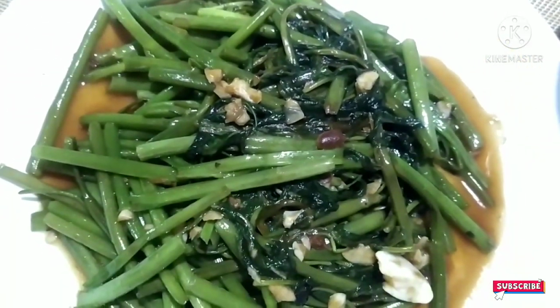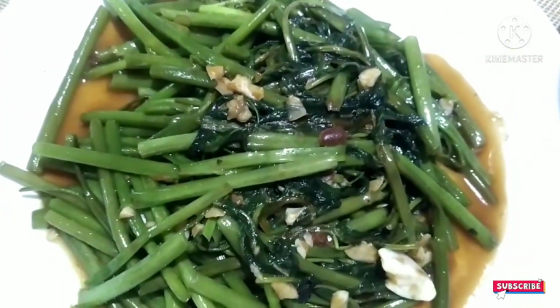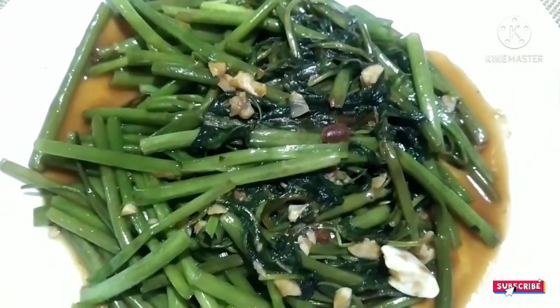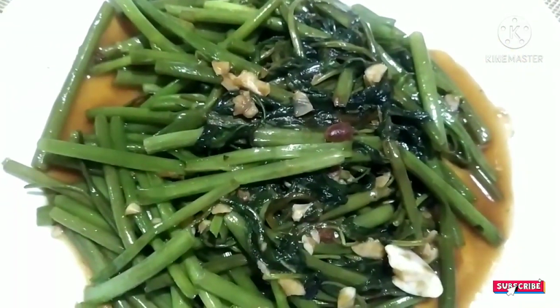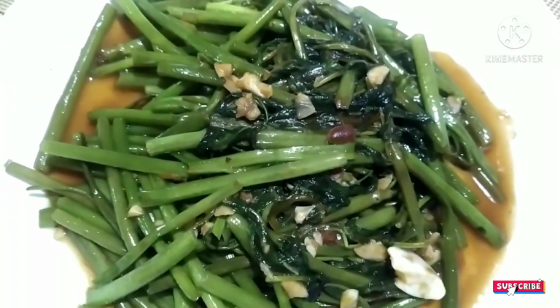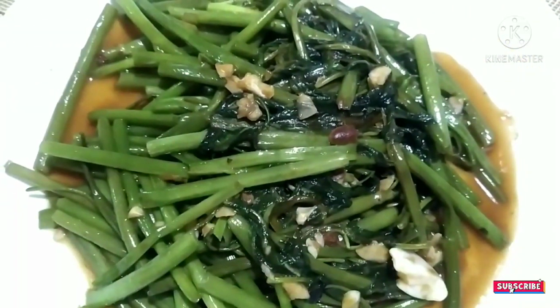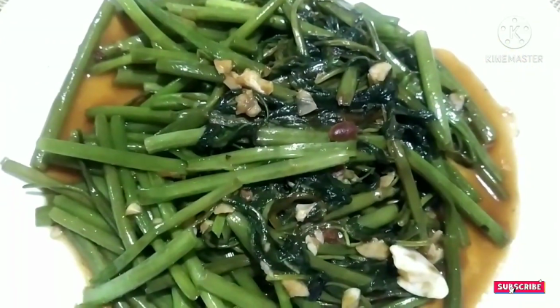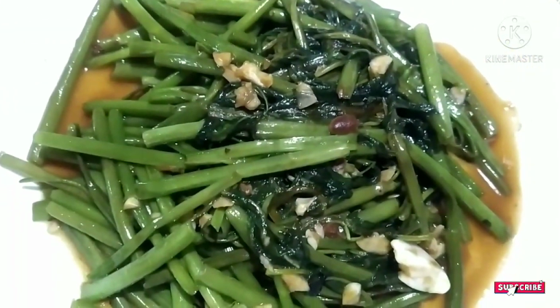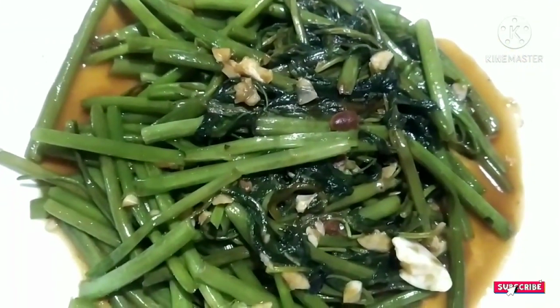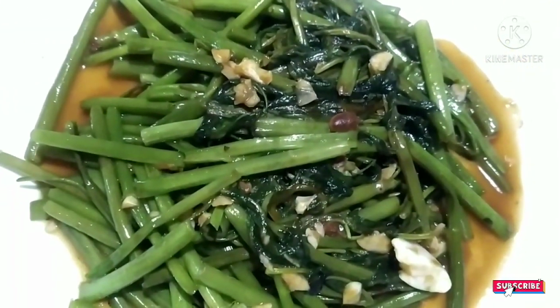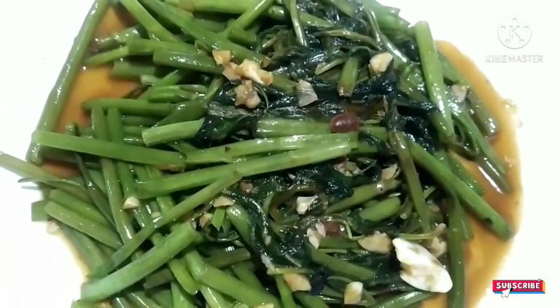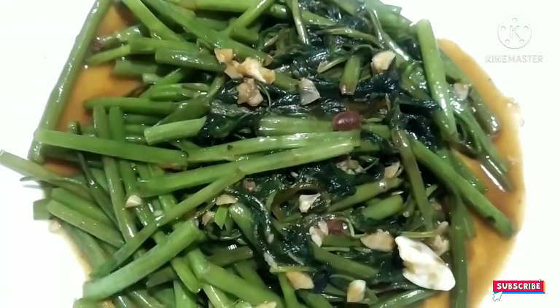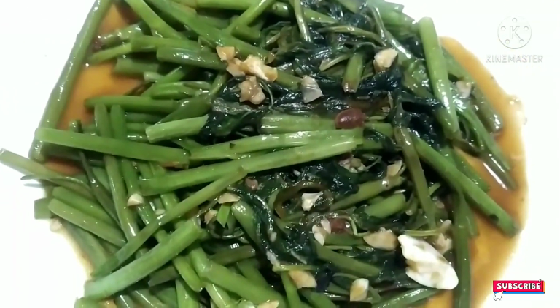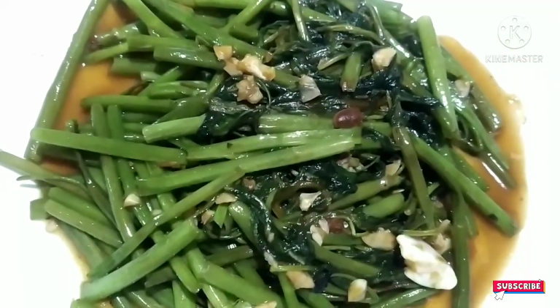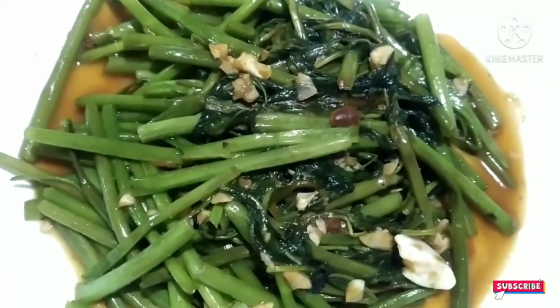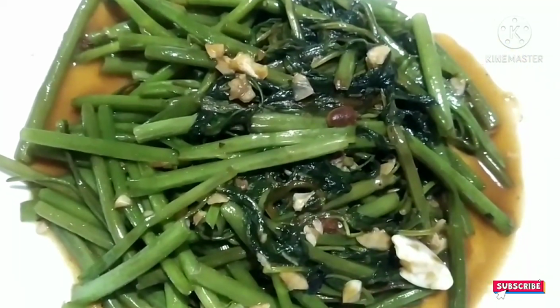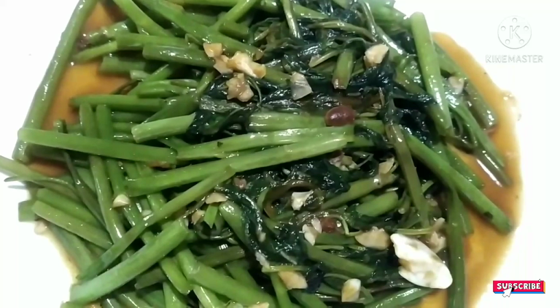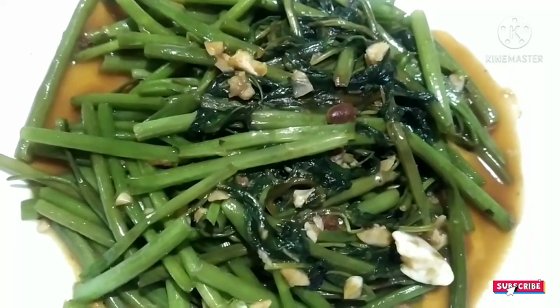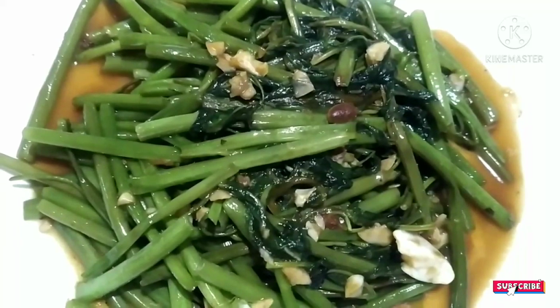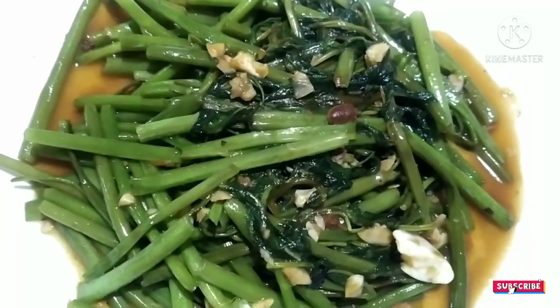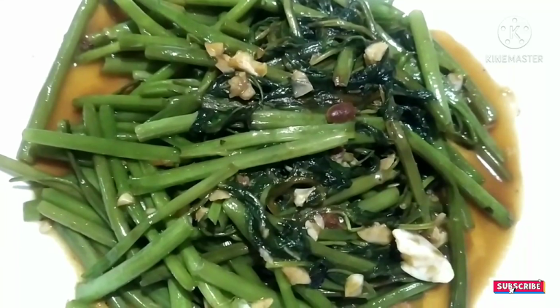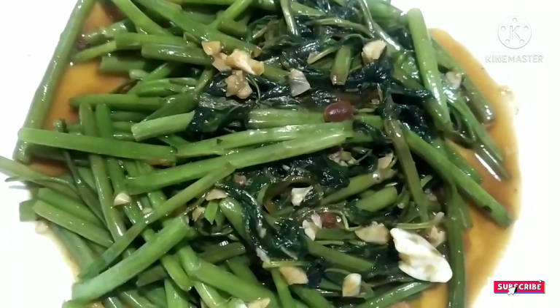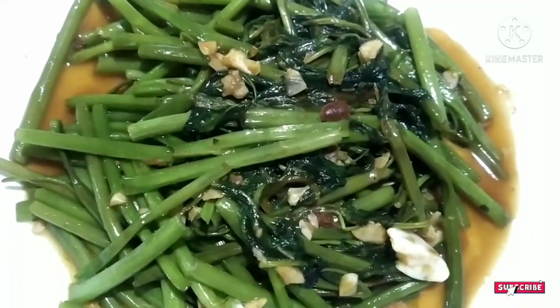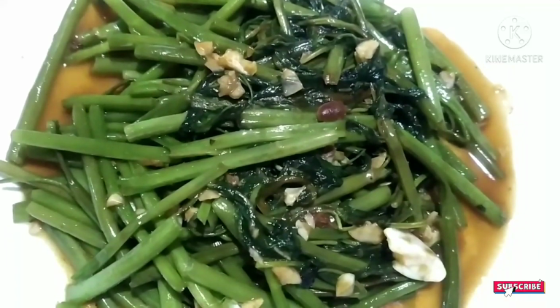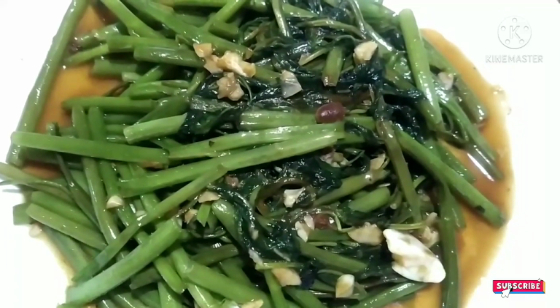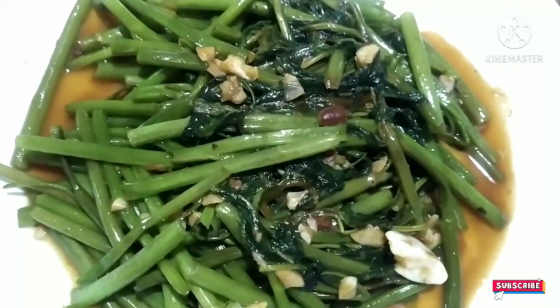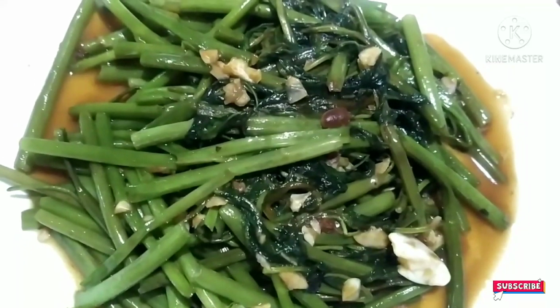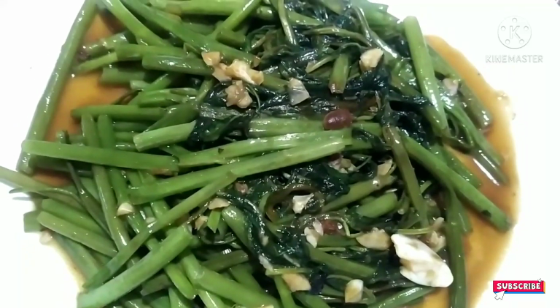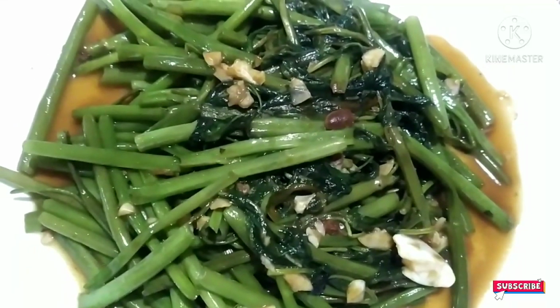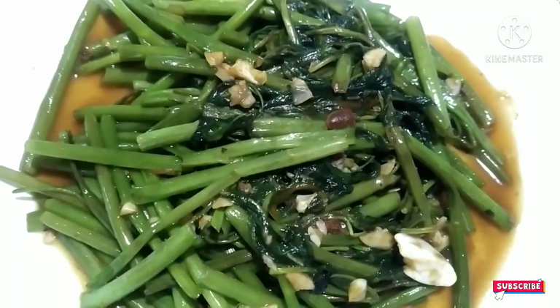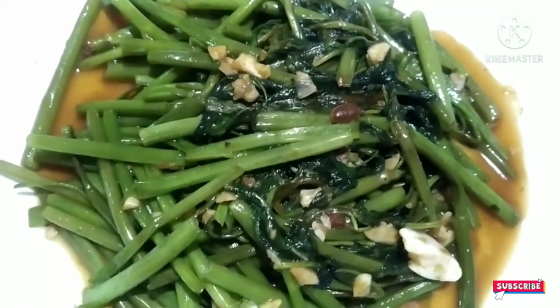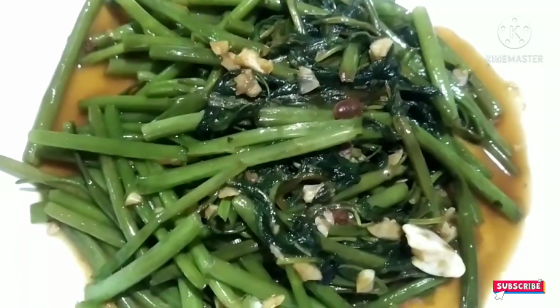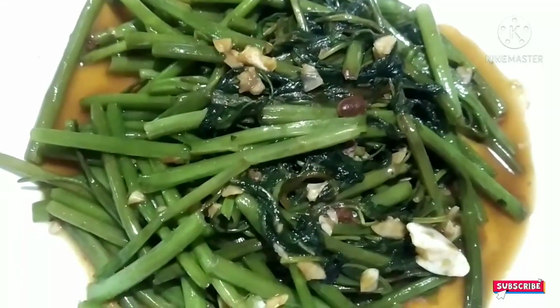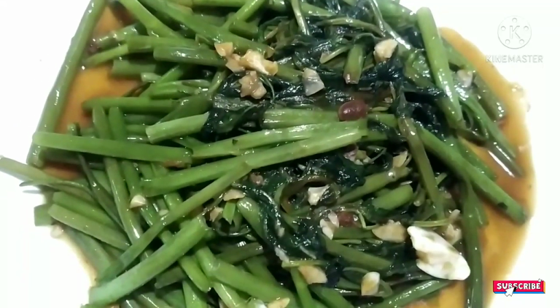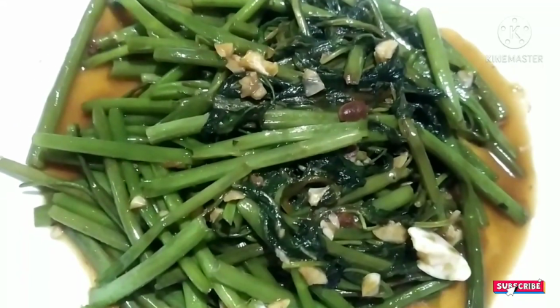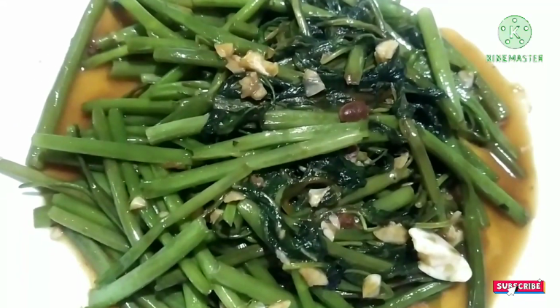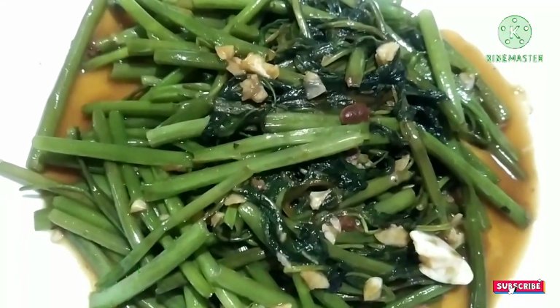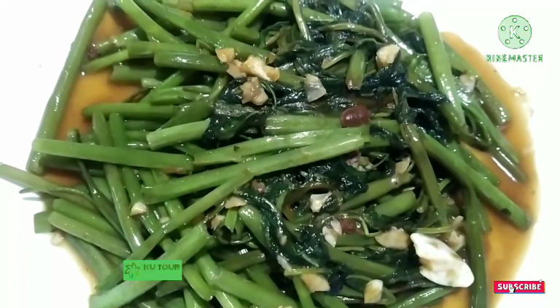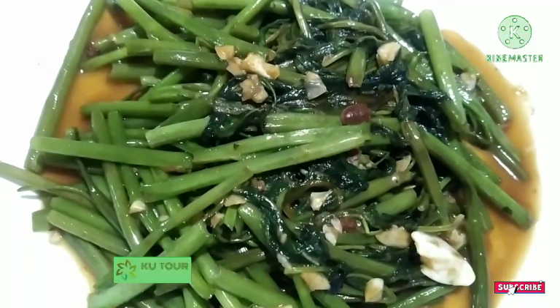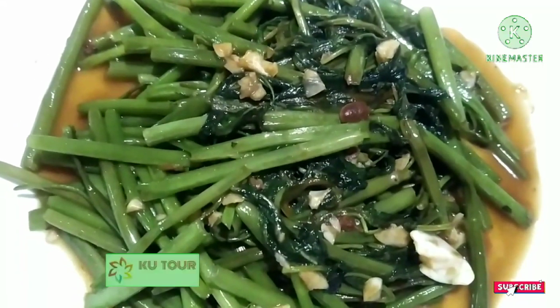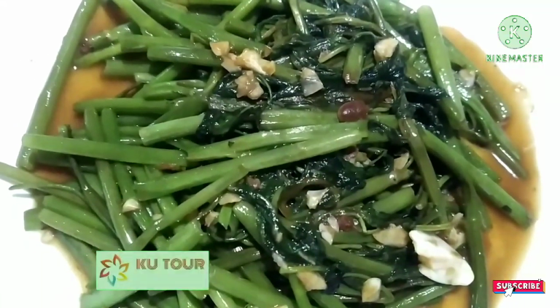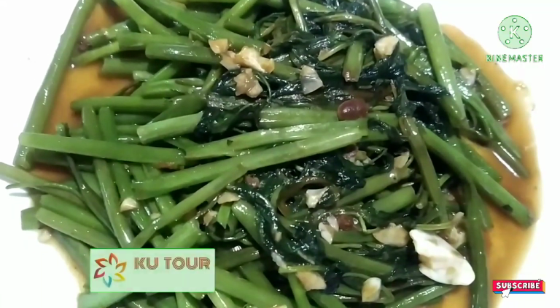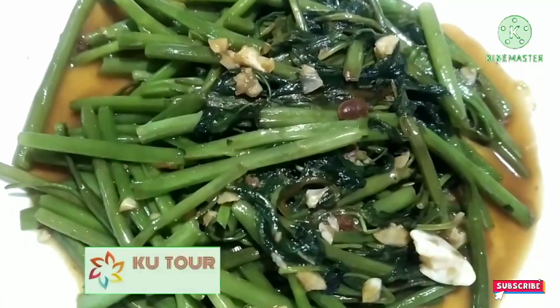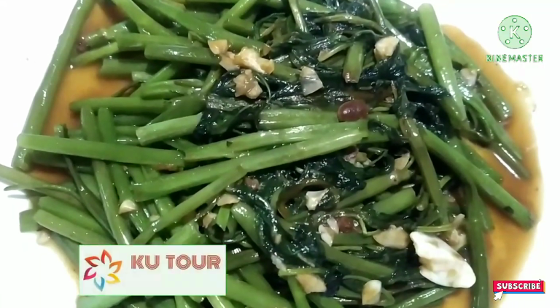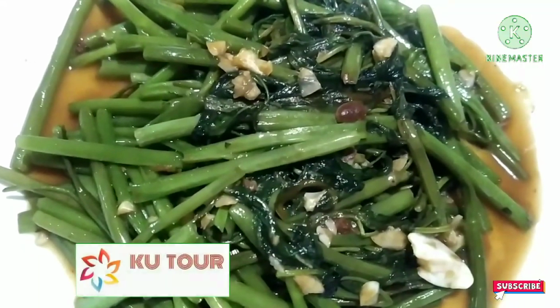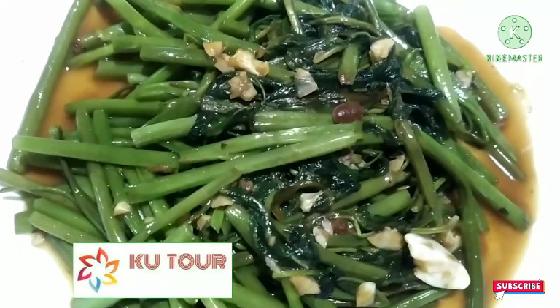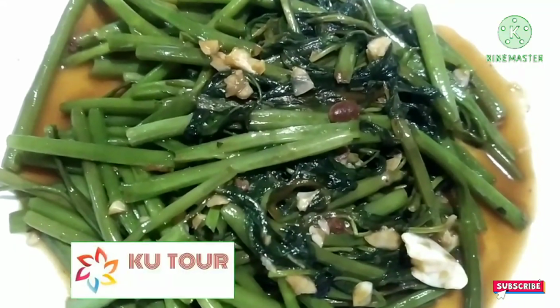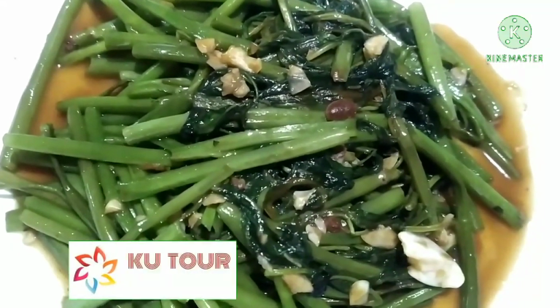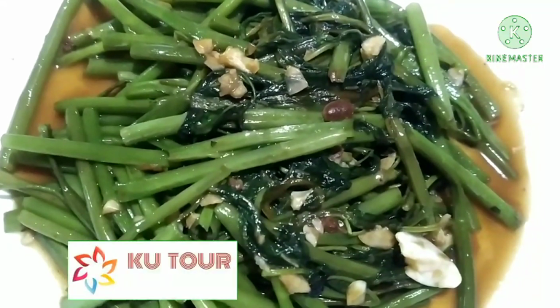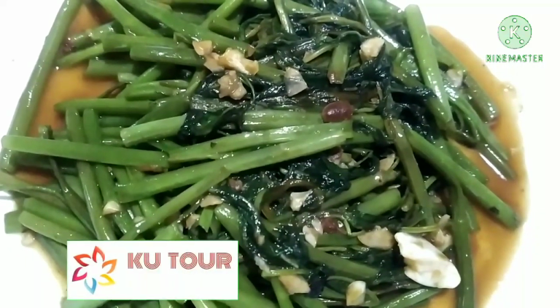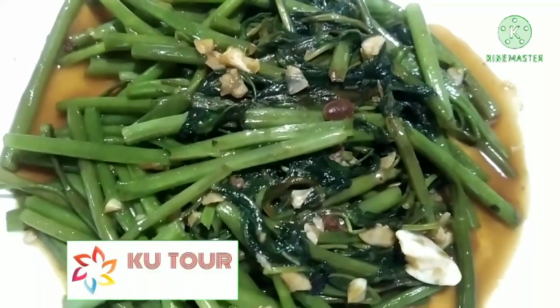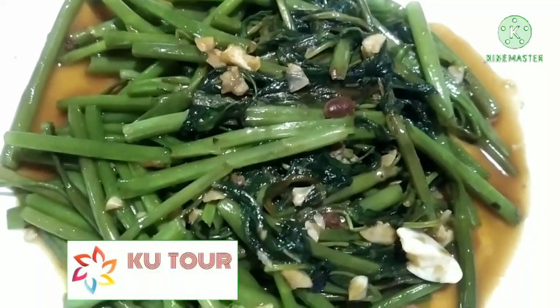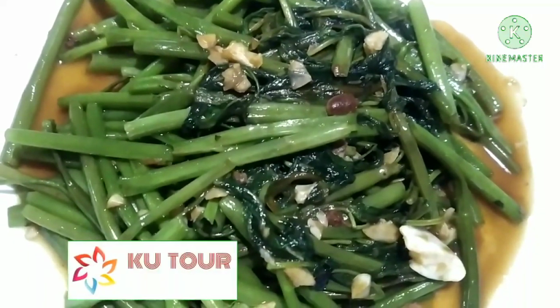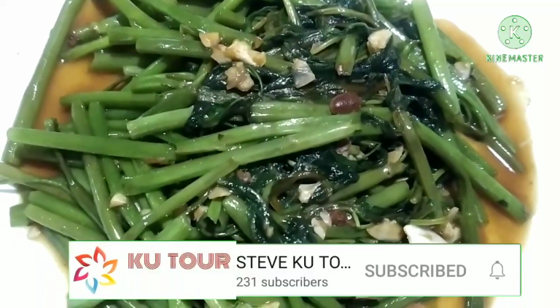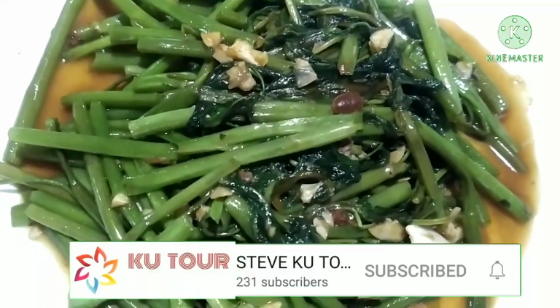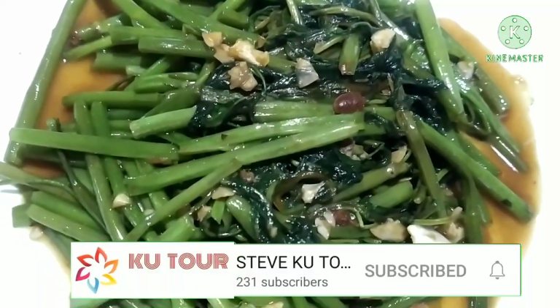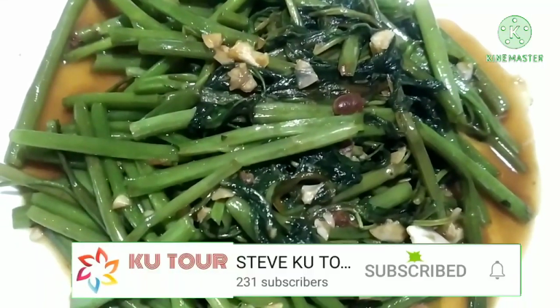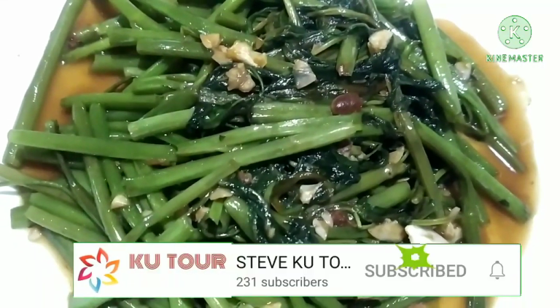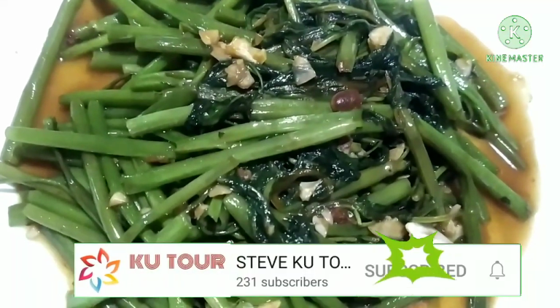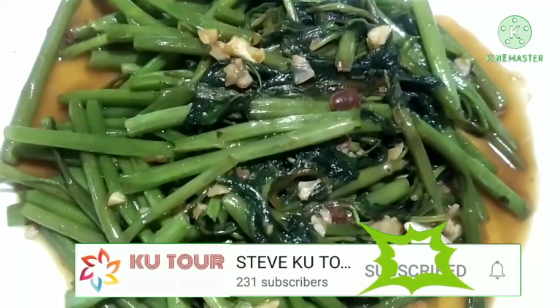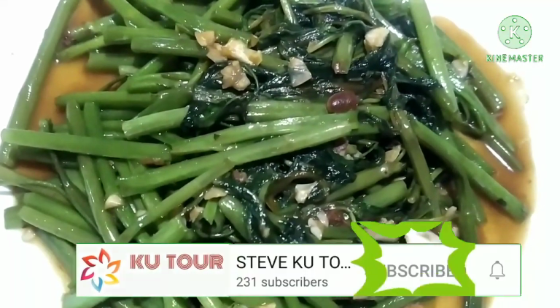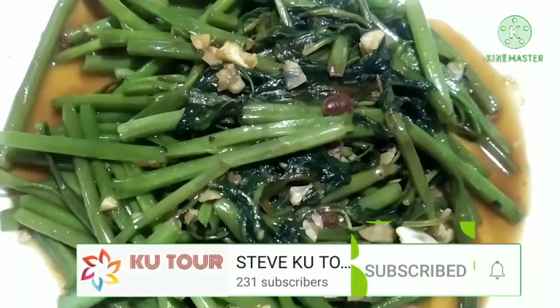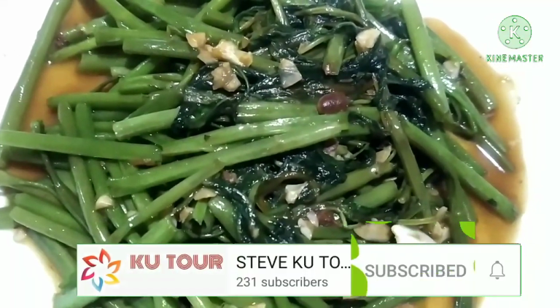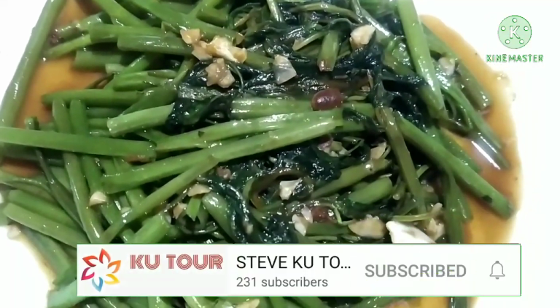If you like it, put a thumbs up, like, share, subscribe, whatever you like. It's free.